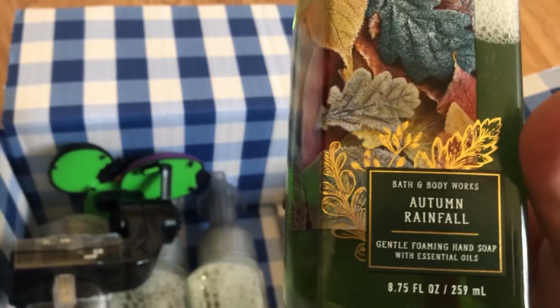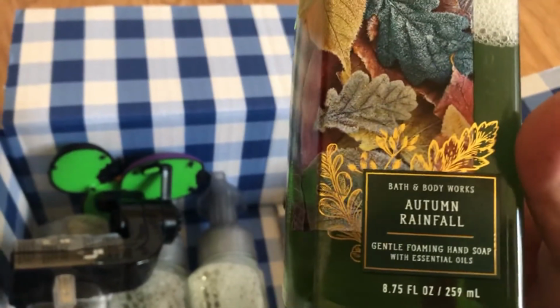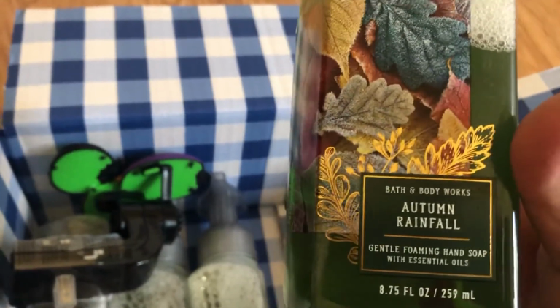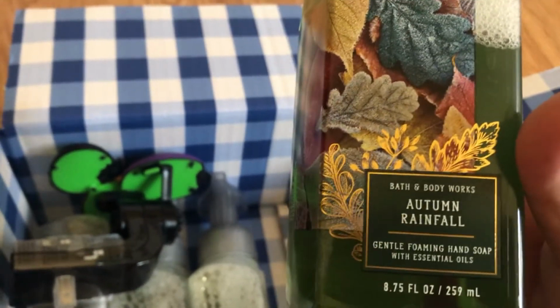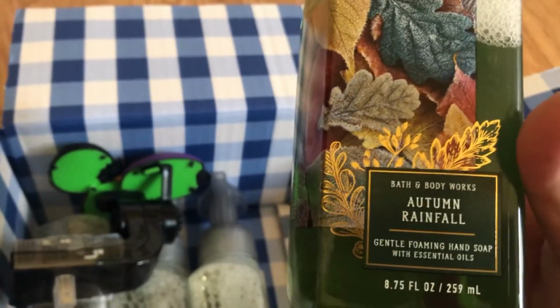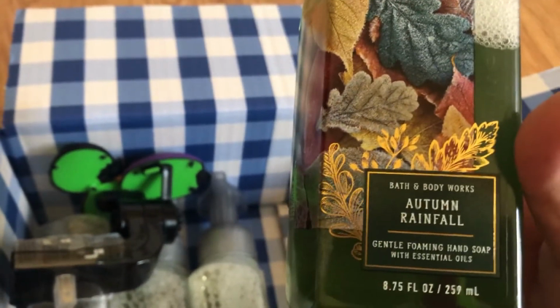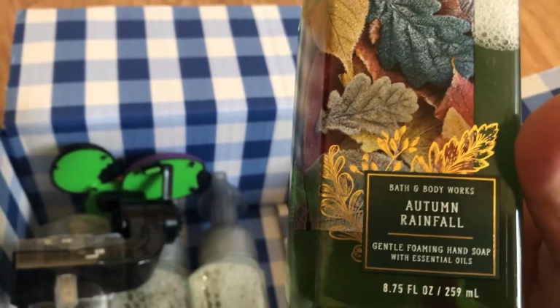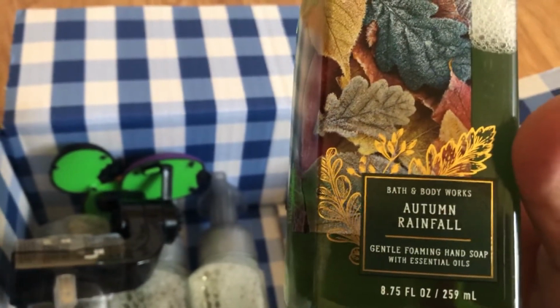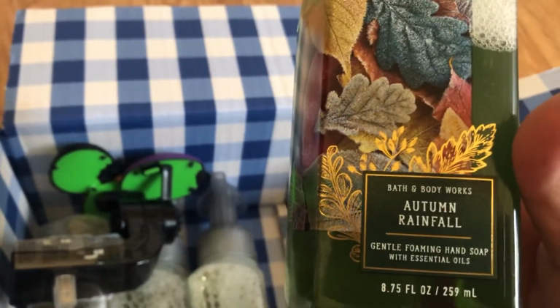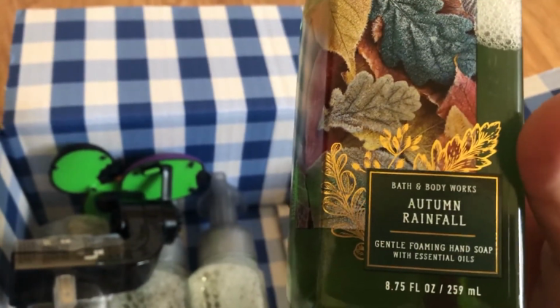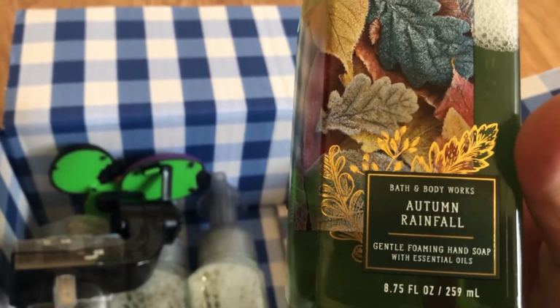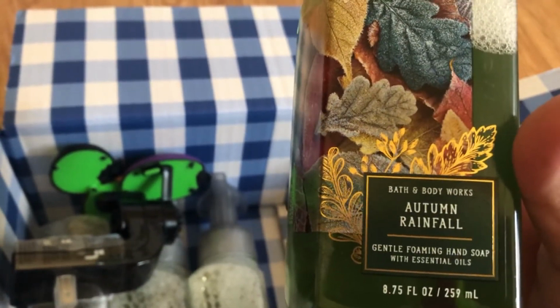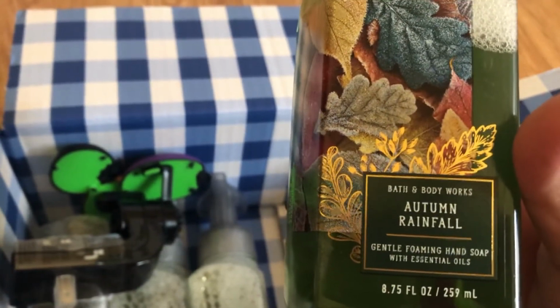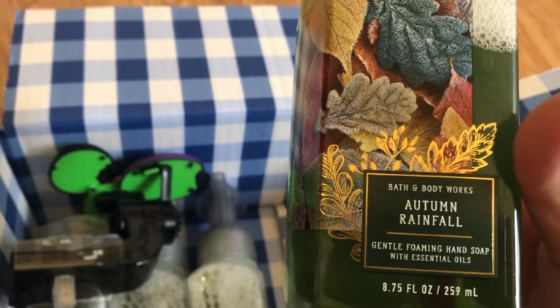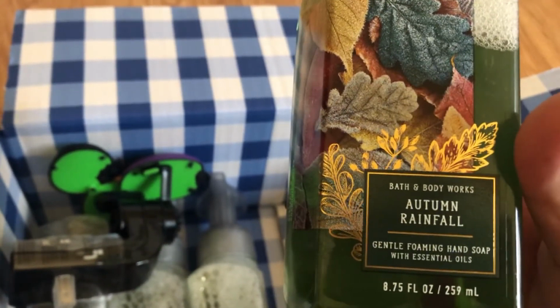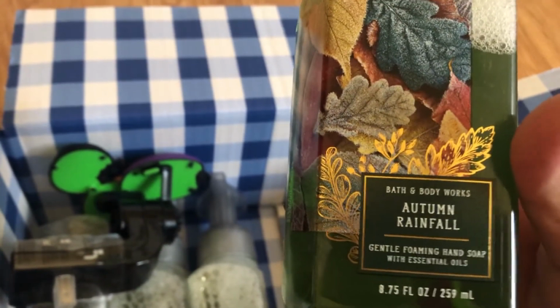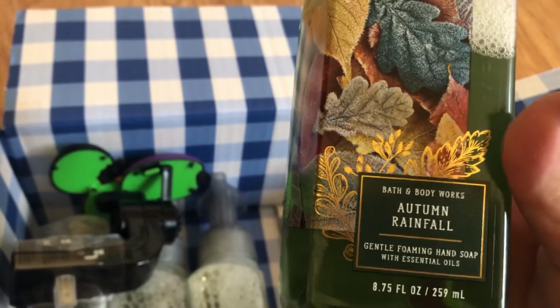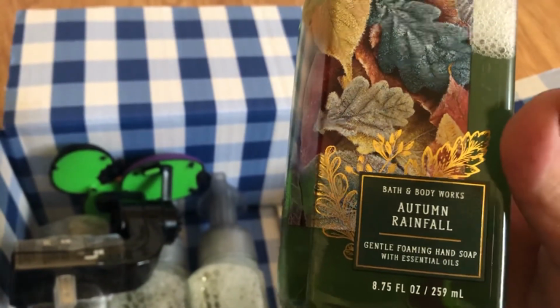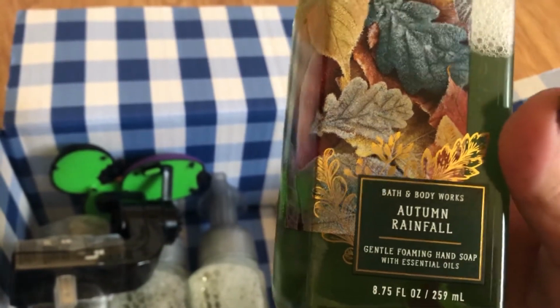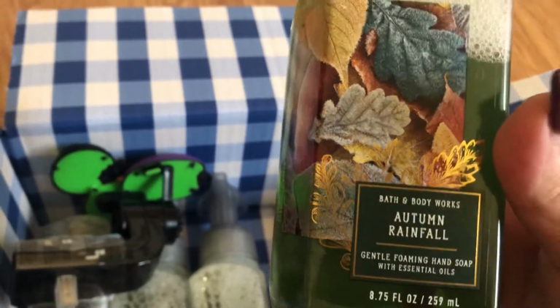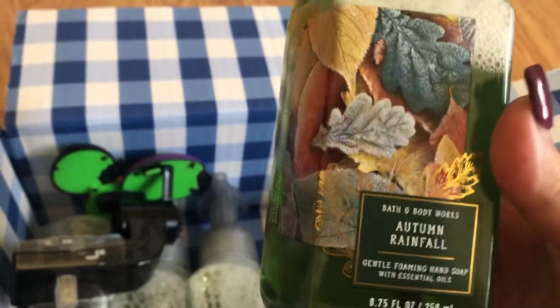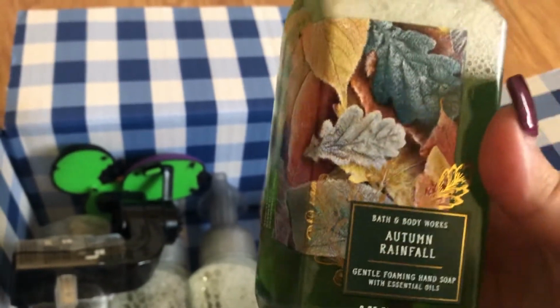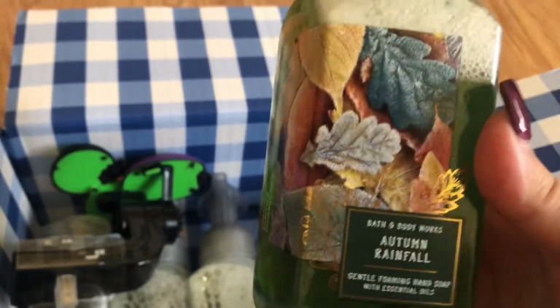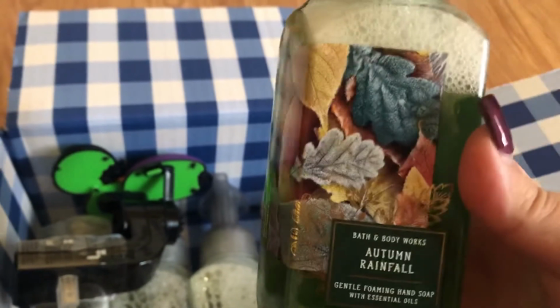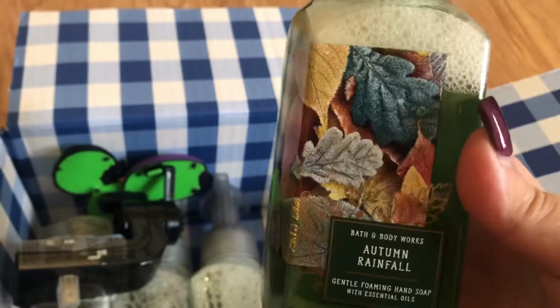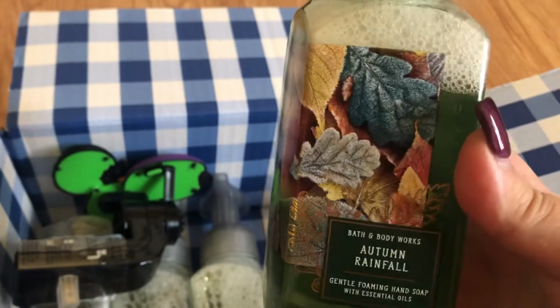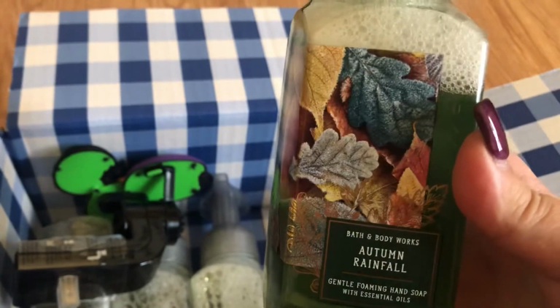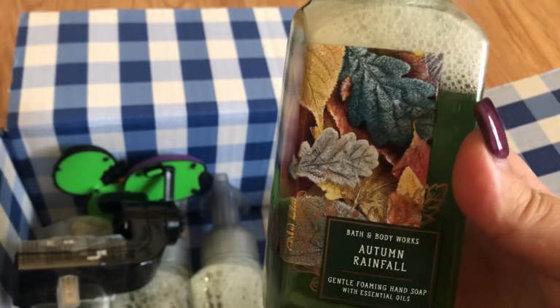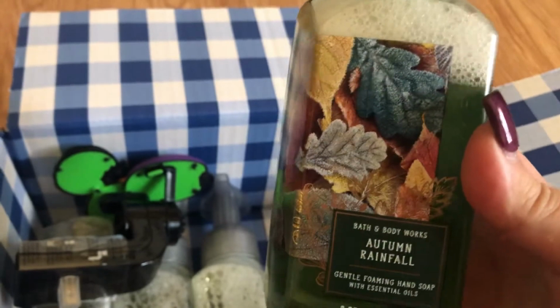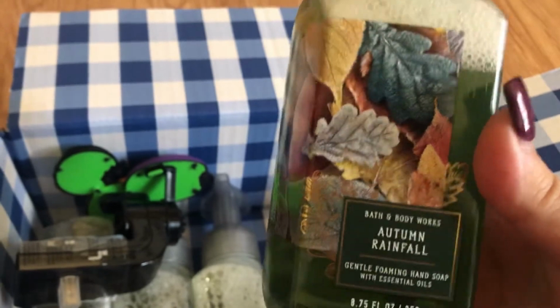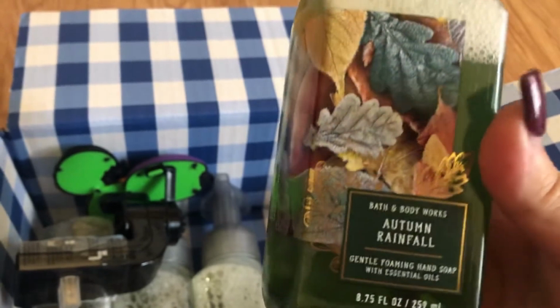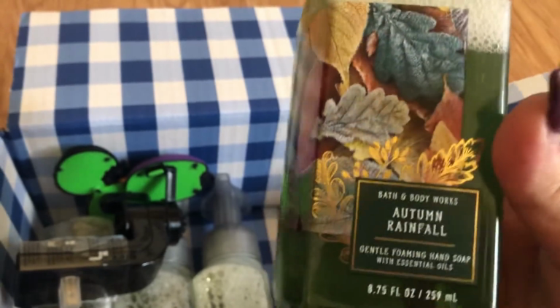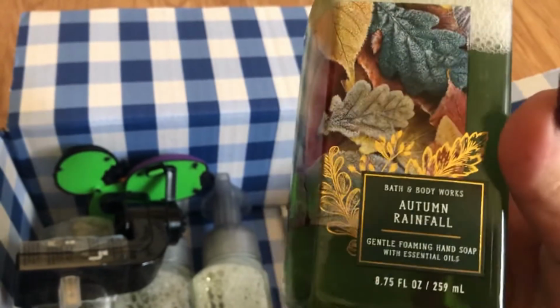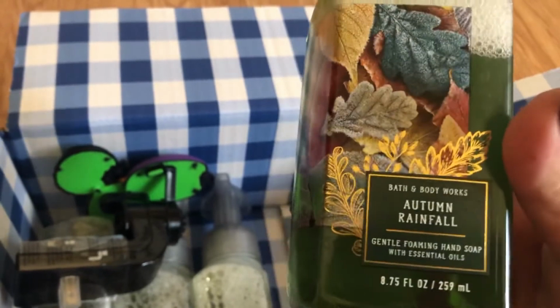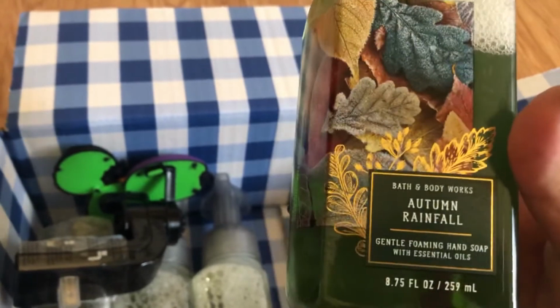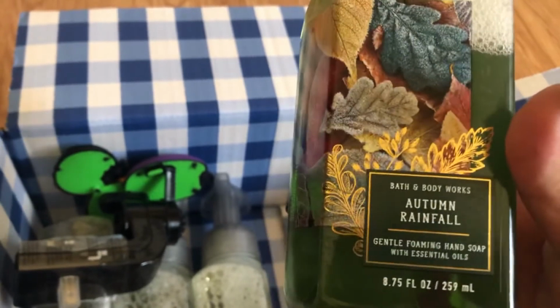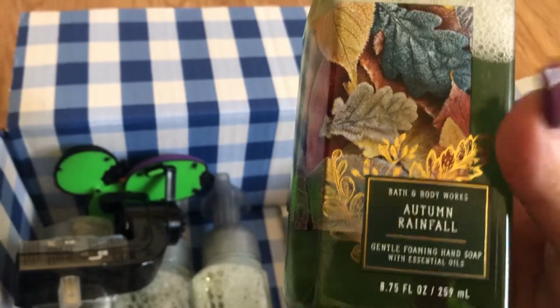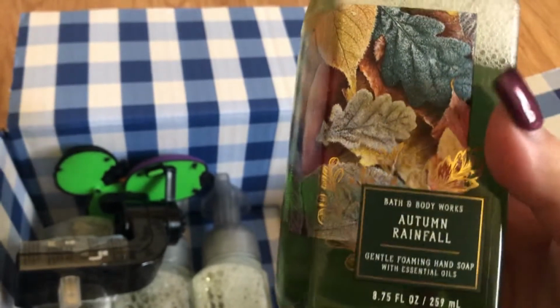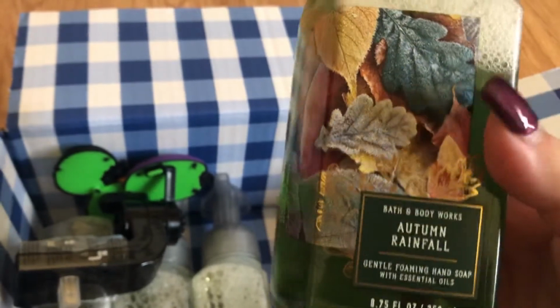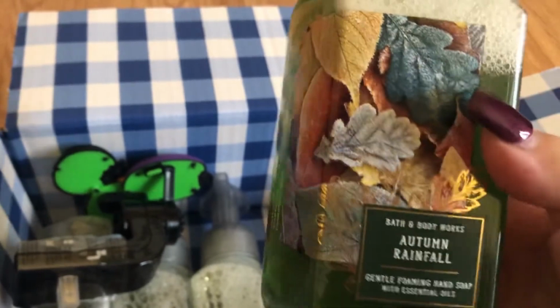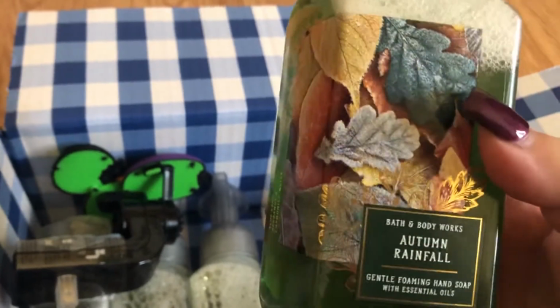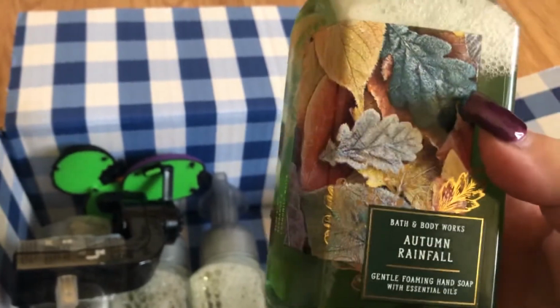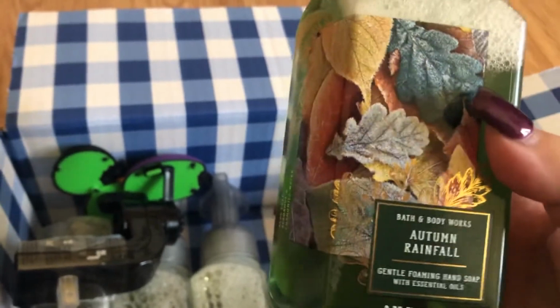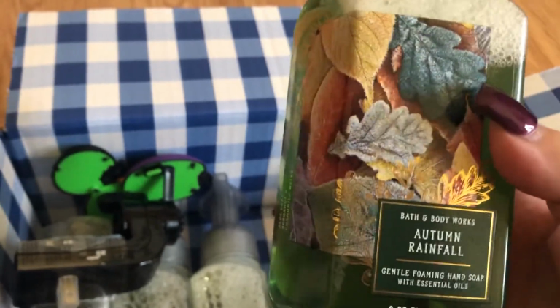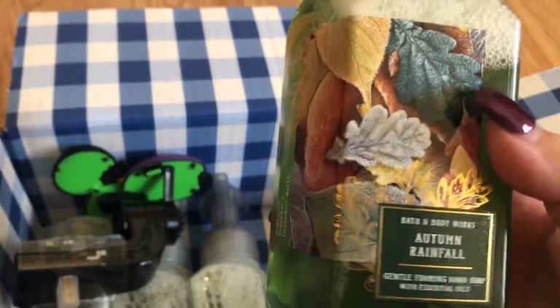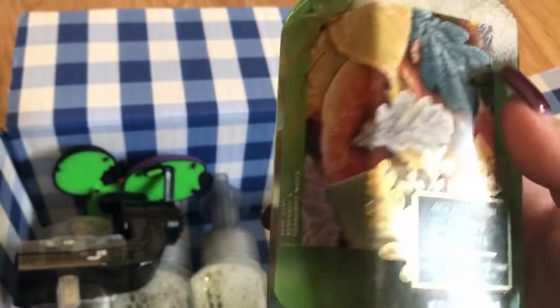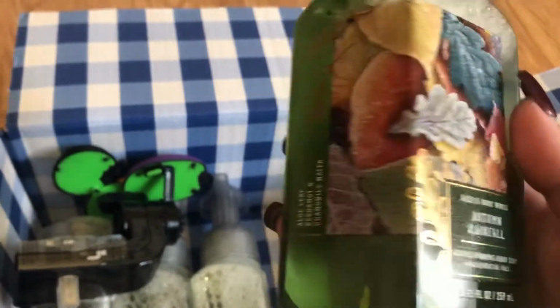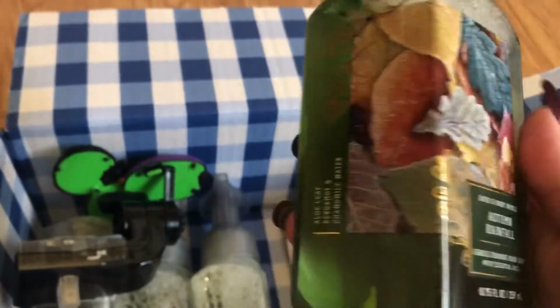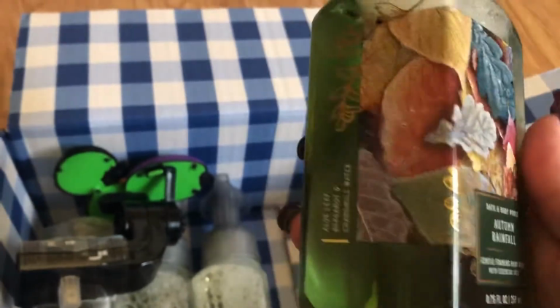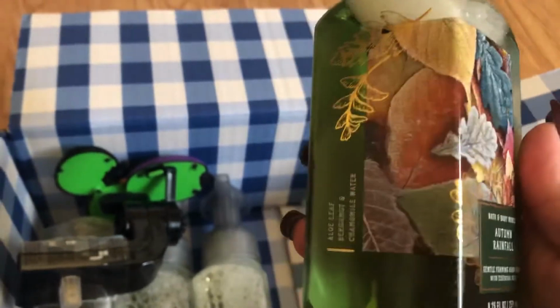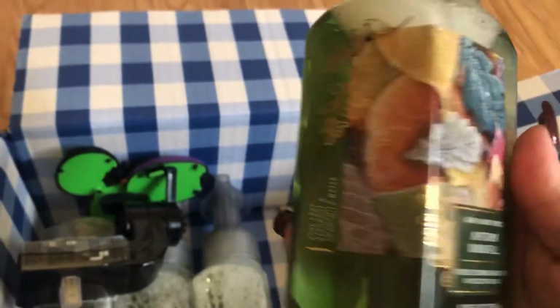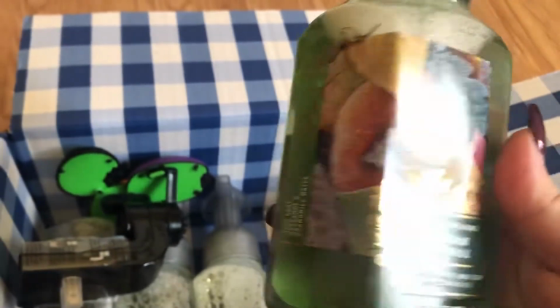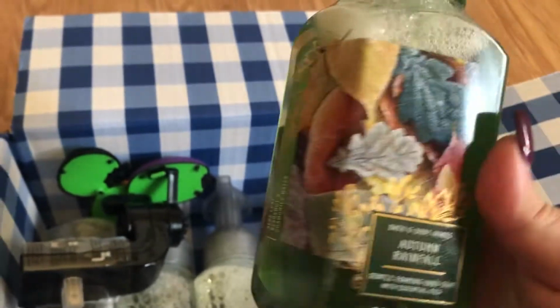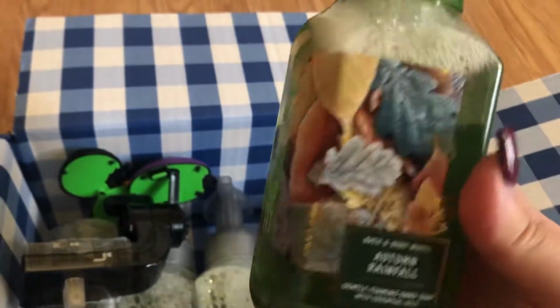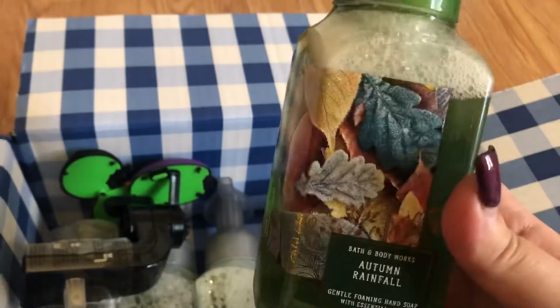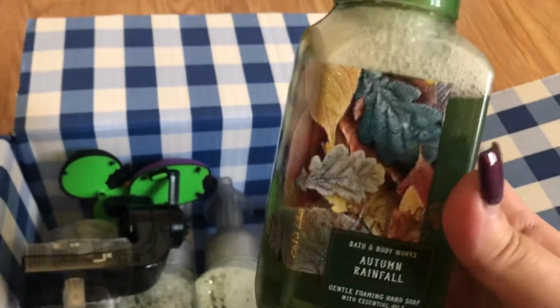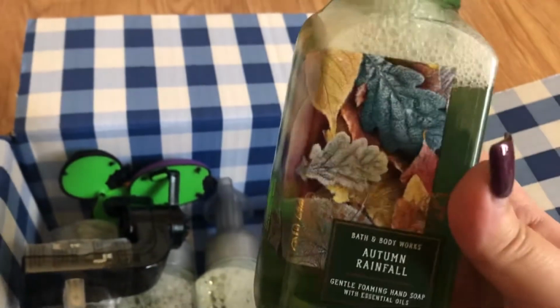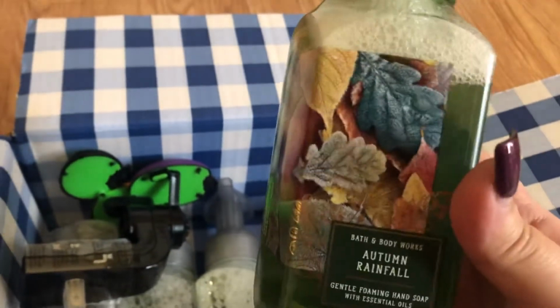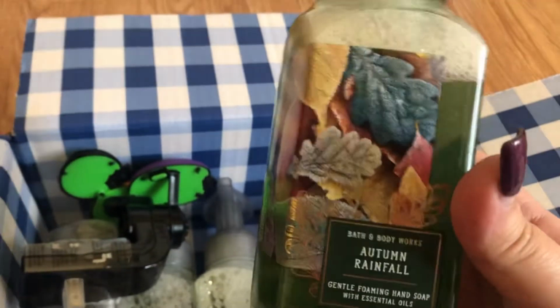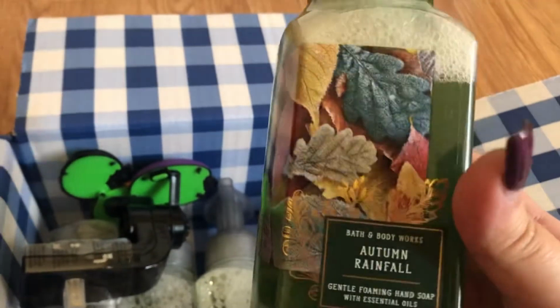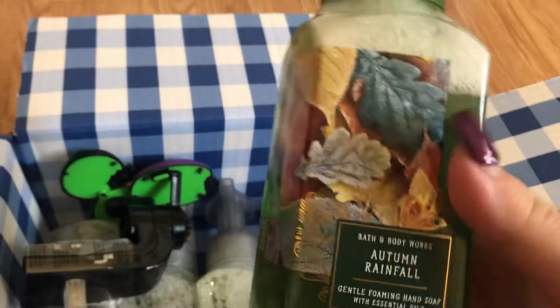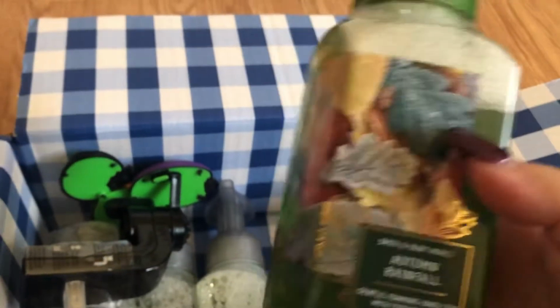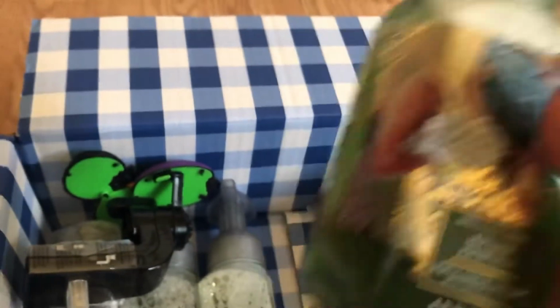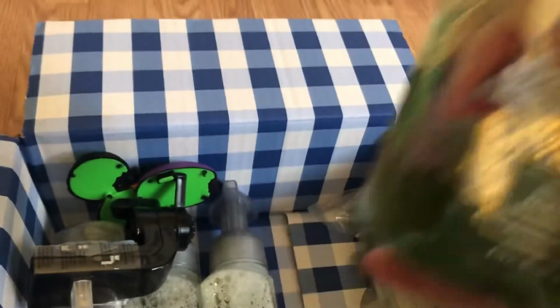This one is Autumn Rainfall. This is new — didn't see this one before, so I got it.